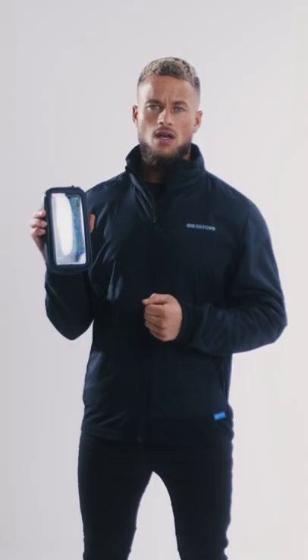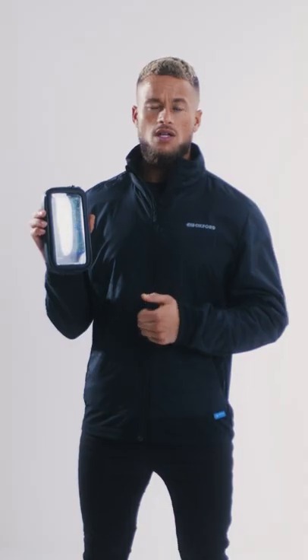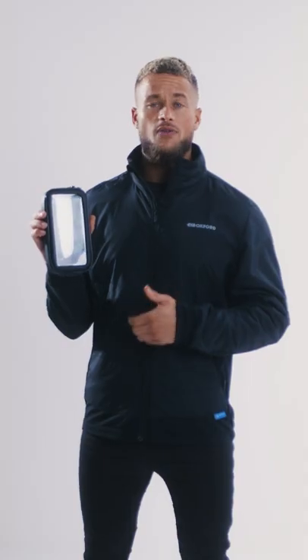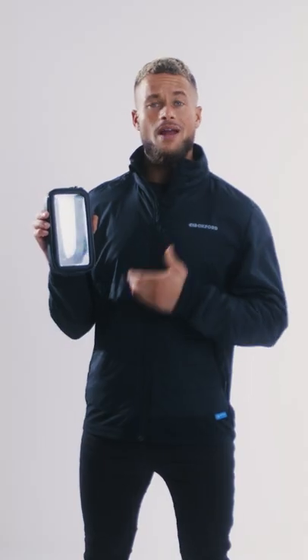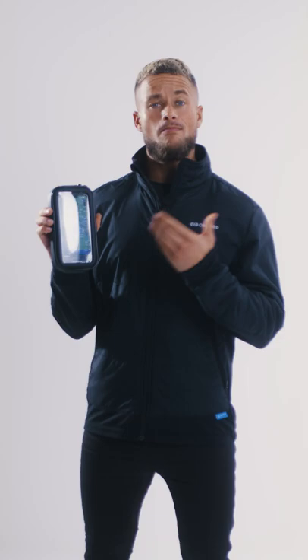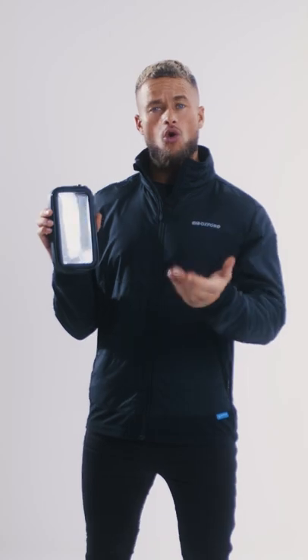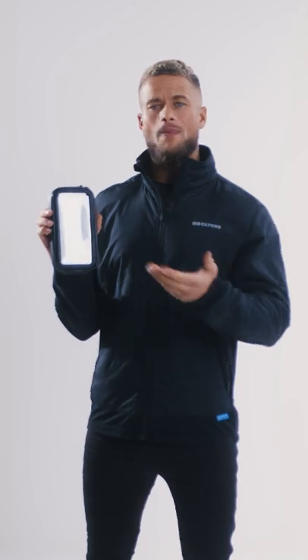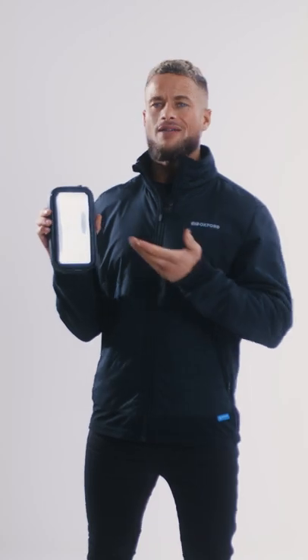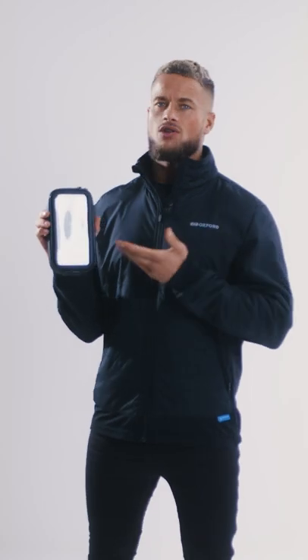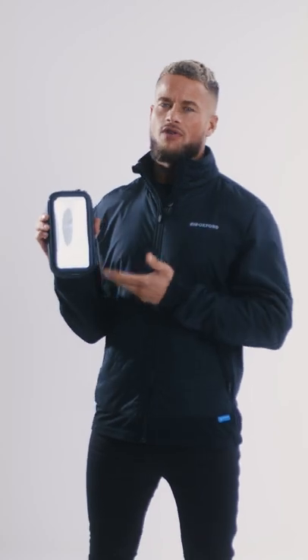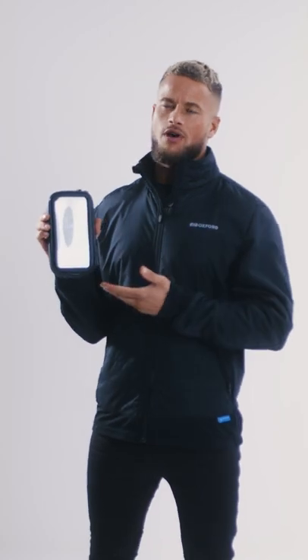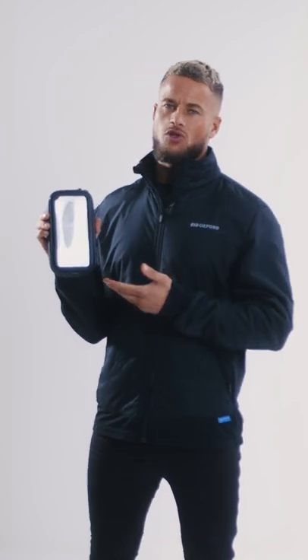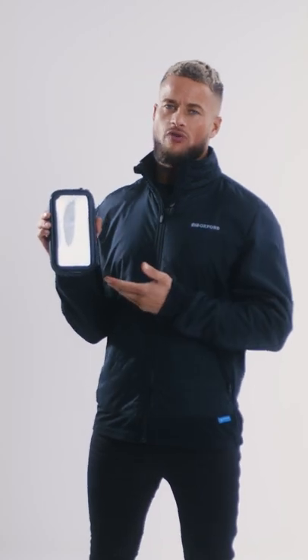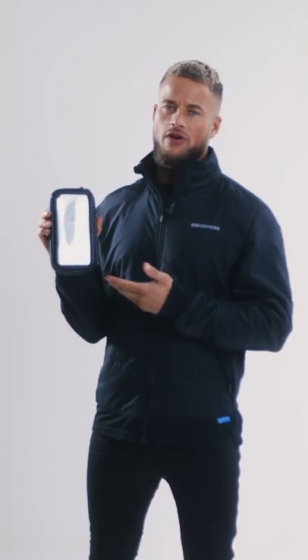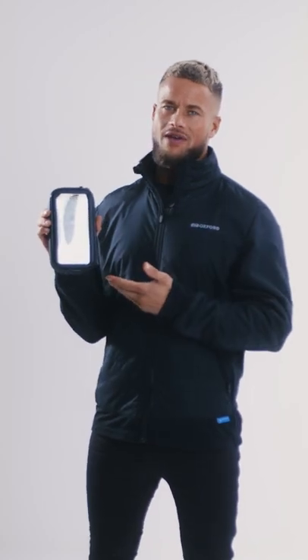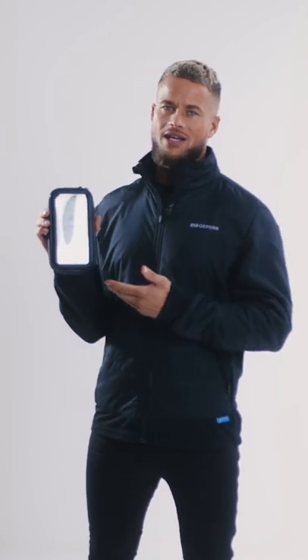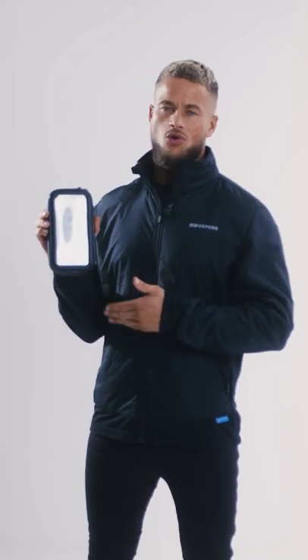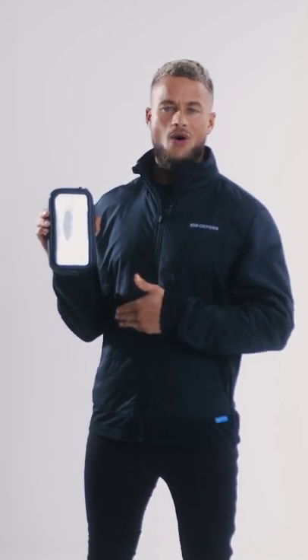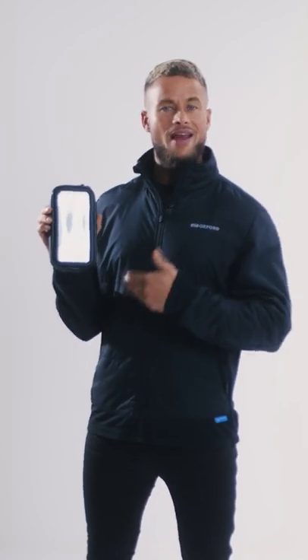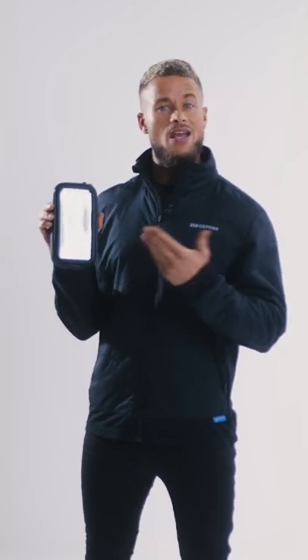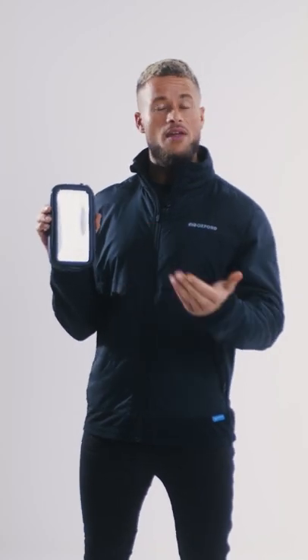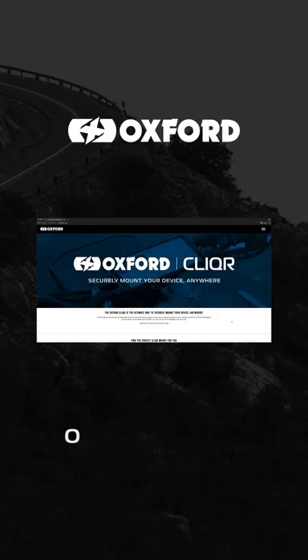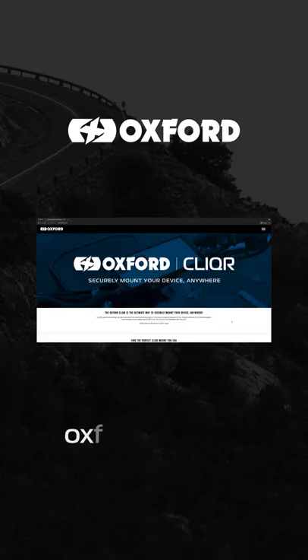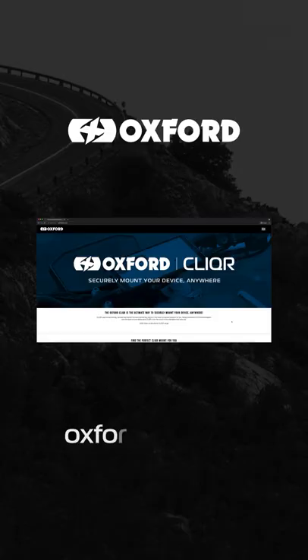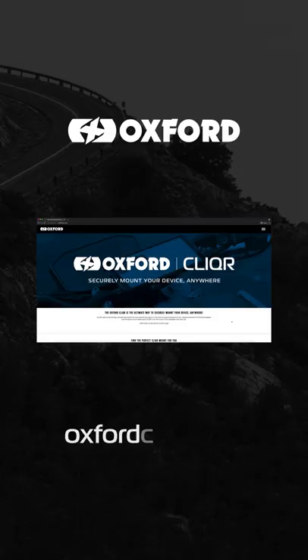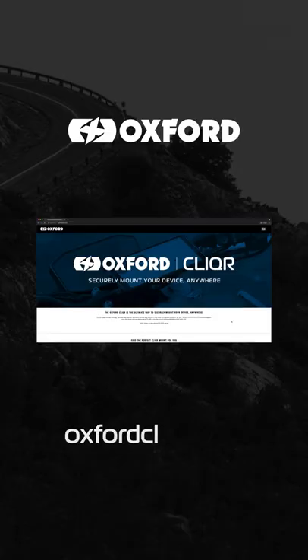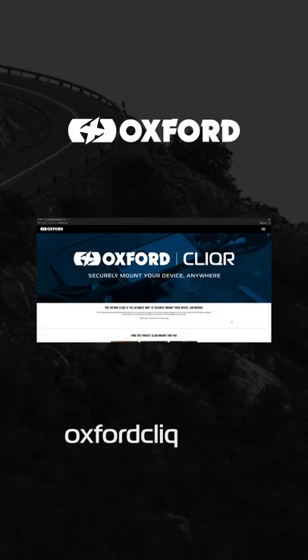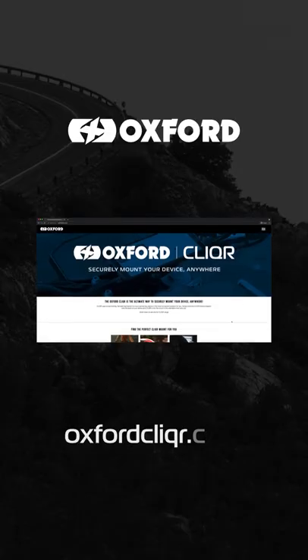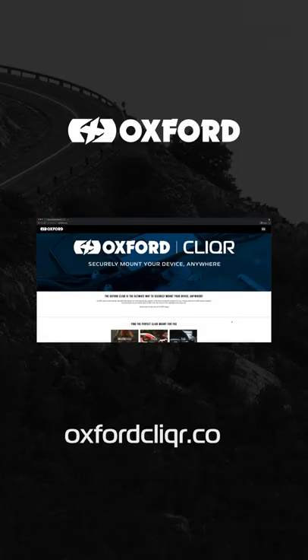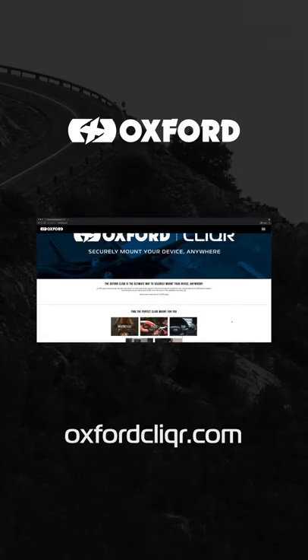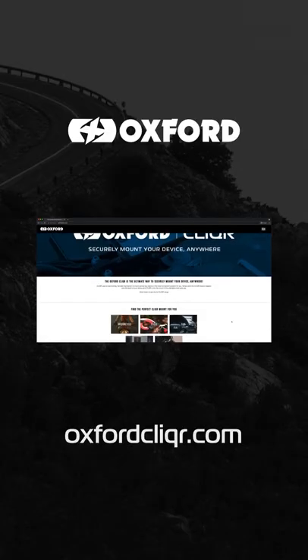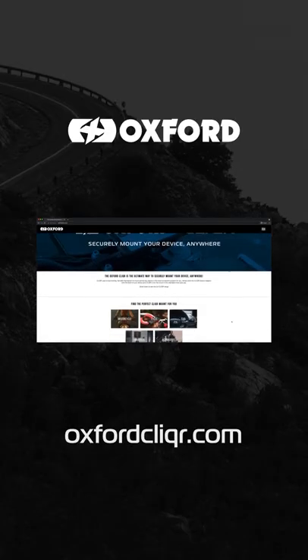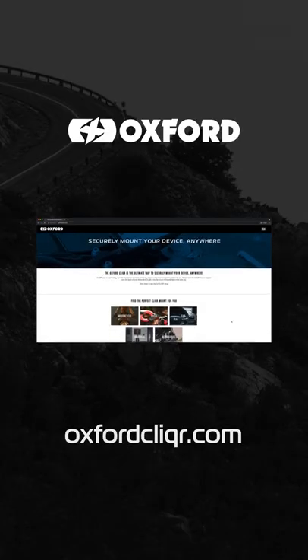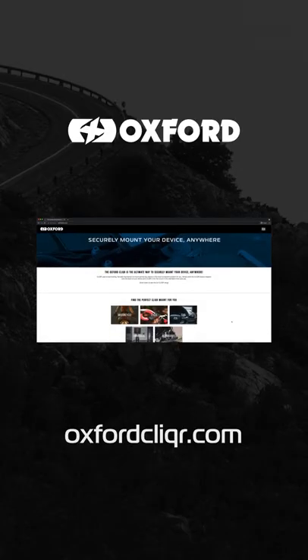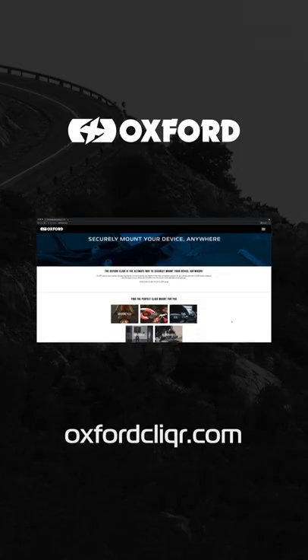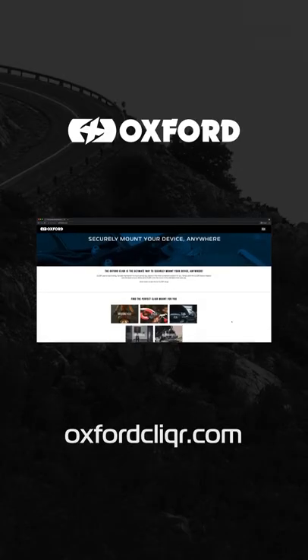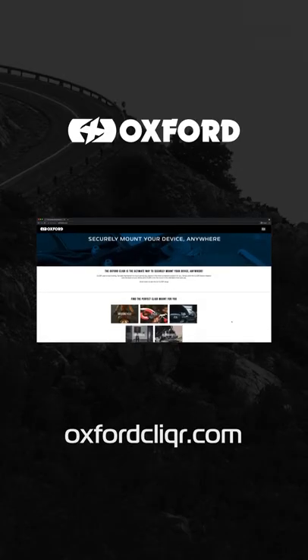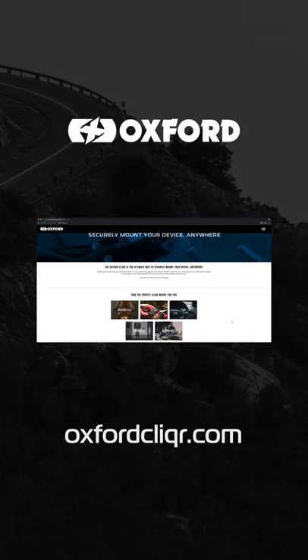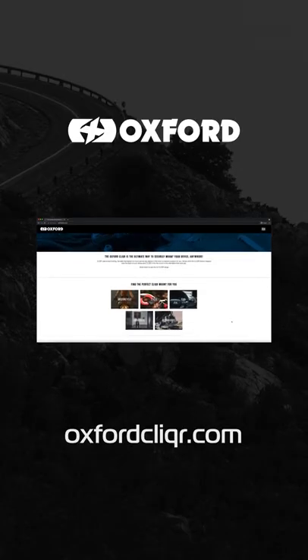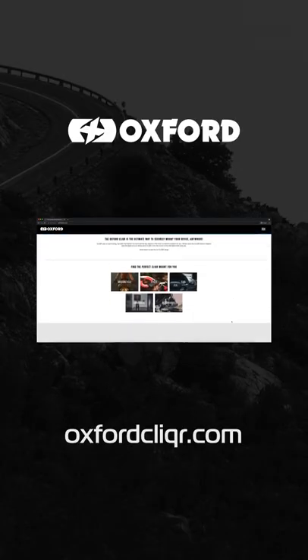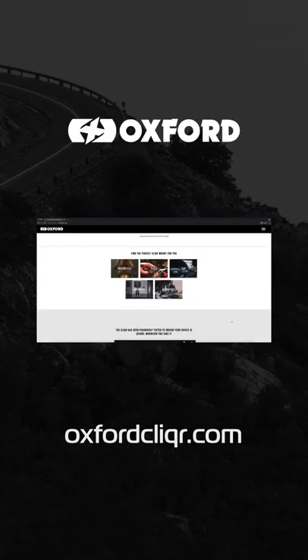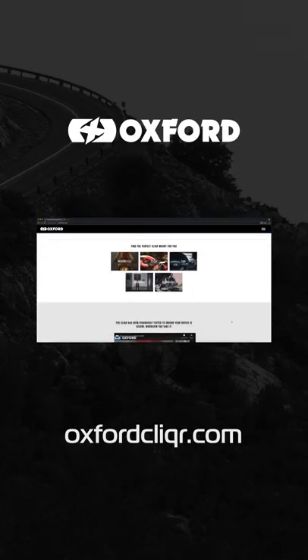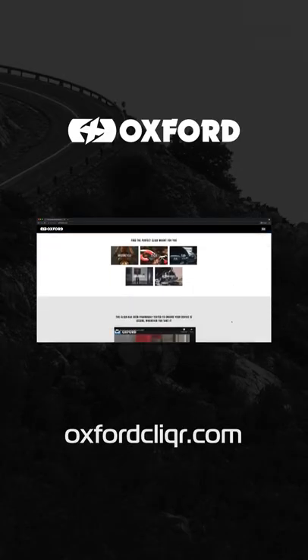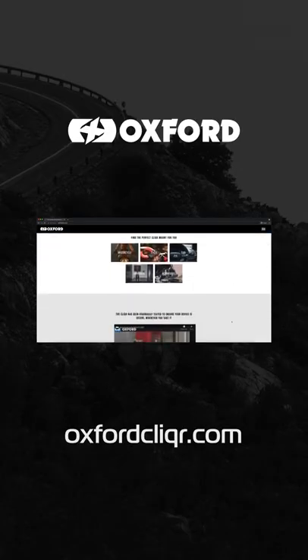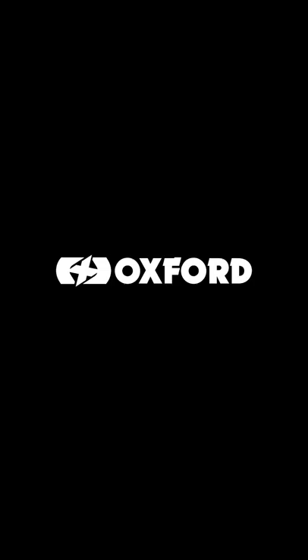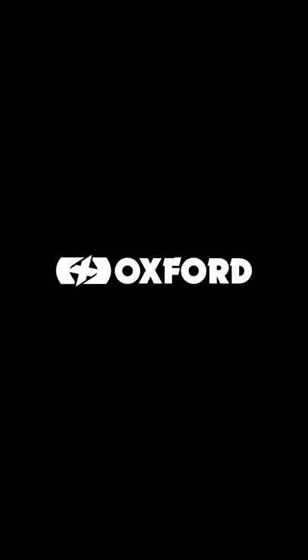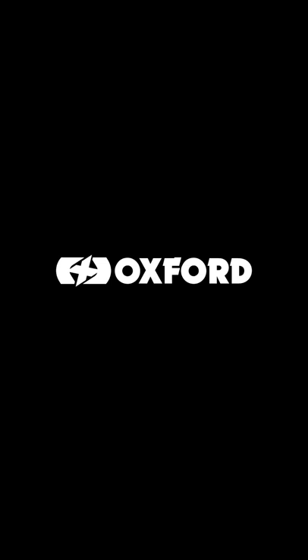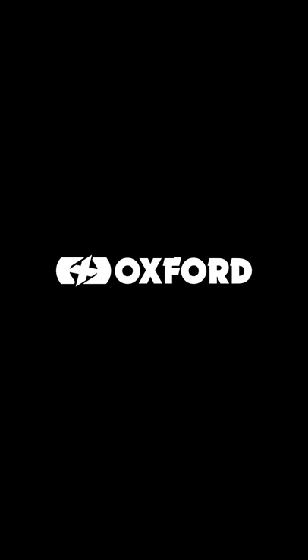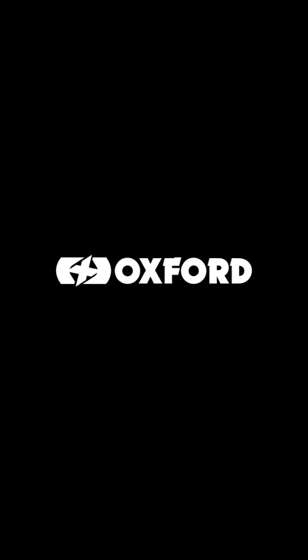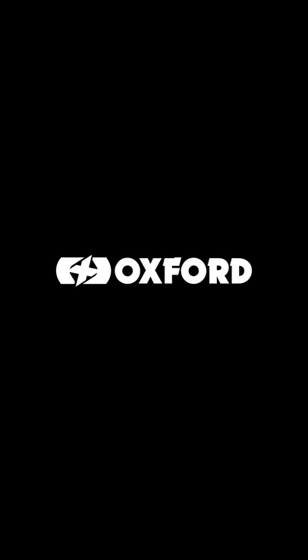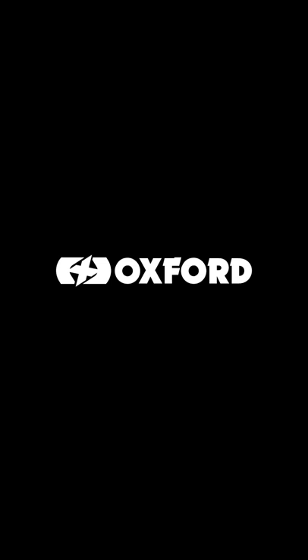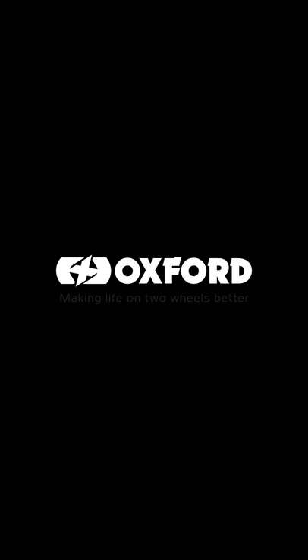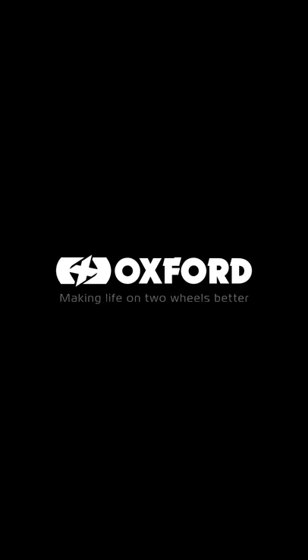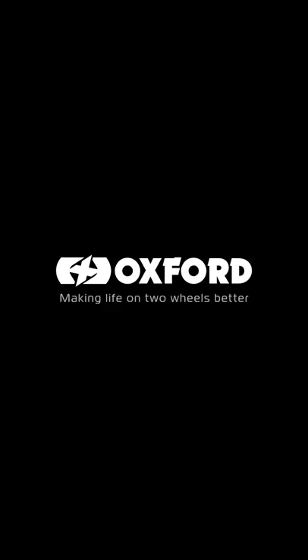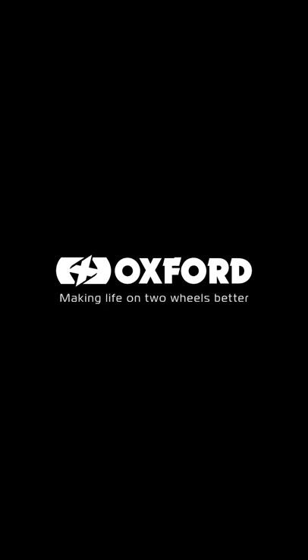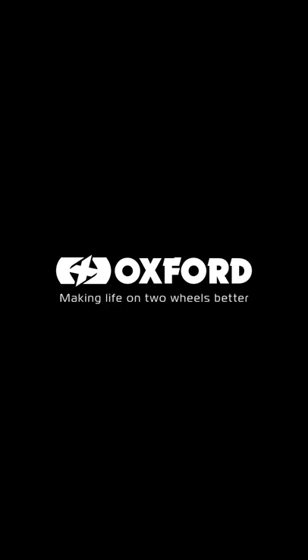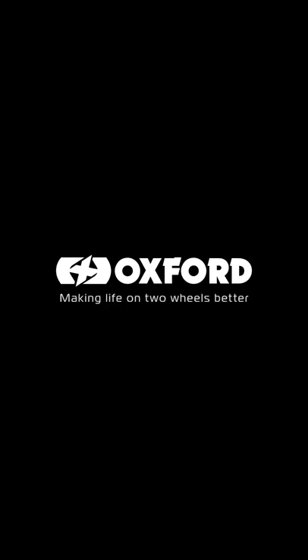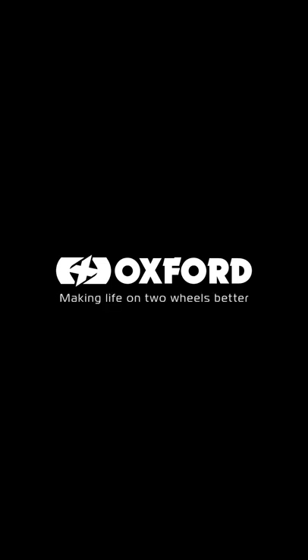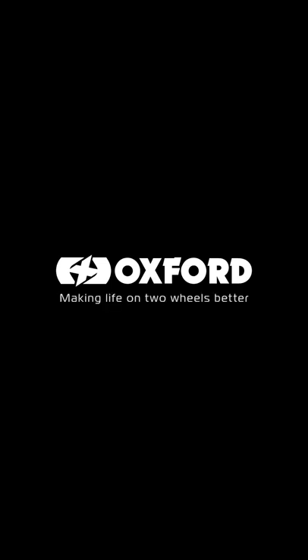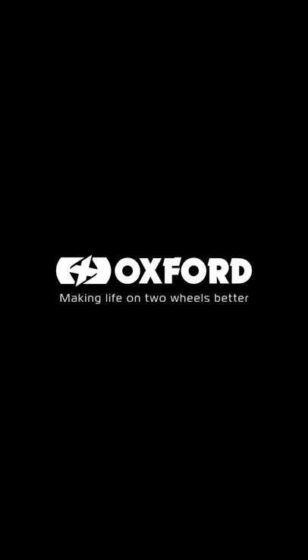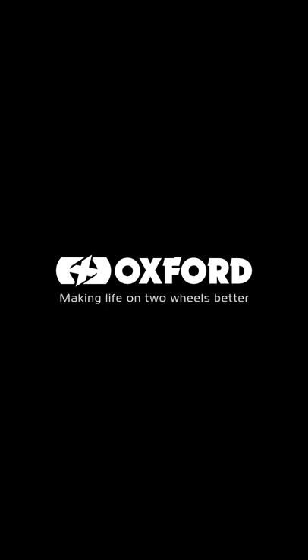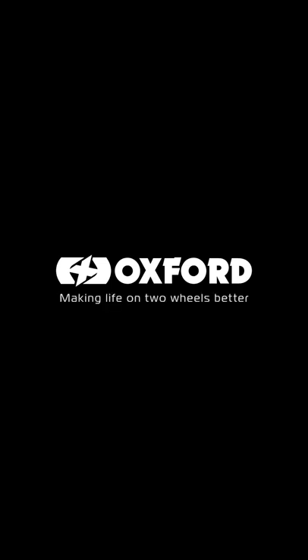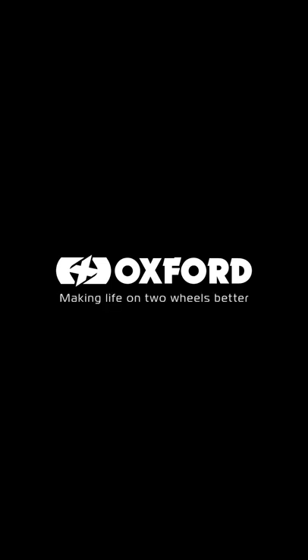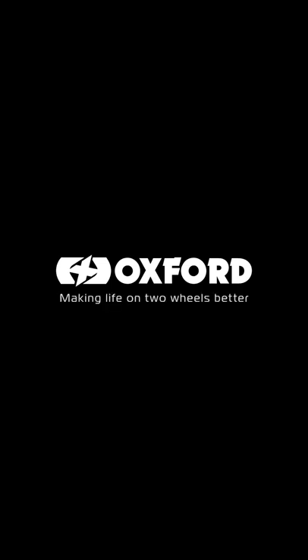To find out more about the Universal Phone Case or any other Clicker products, head to OxfordClicker.com. Oxford, making life on two wheels better.